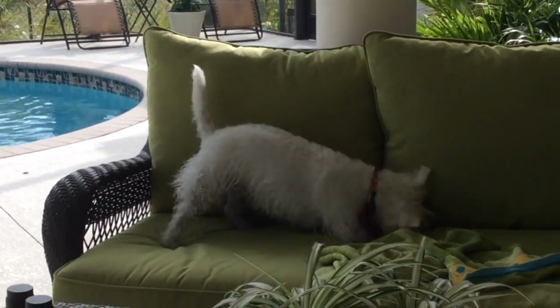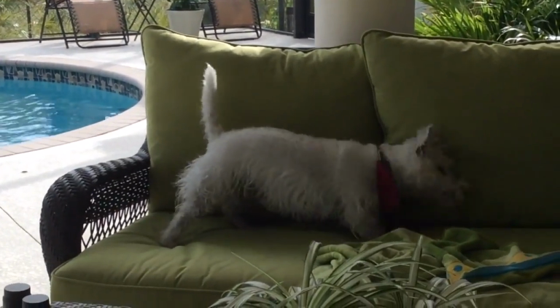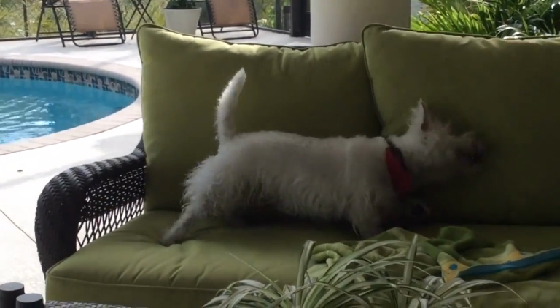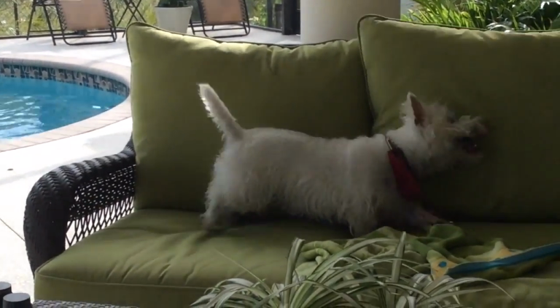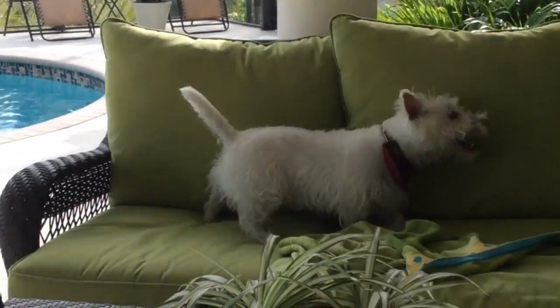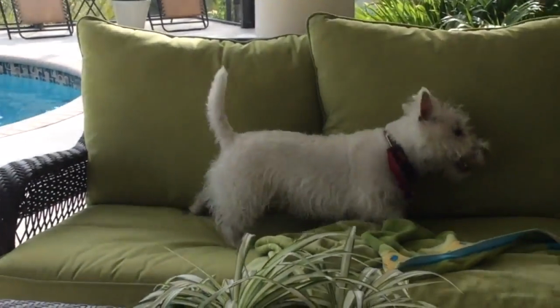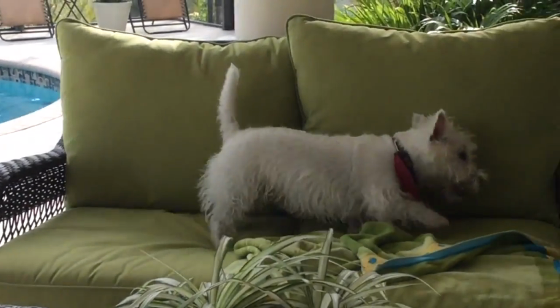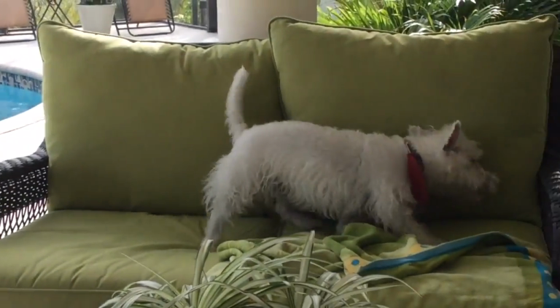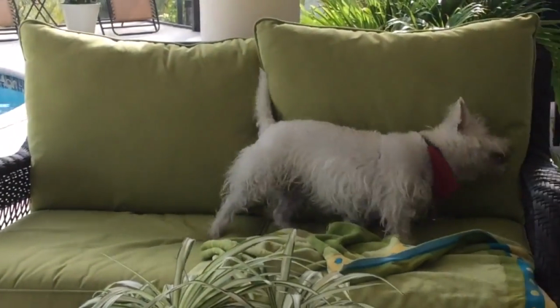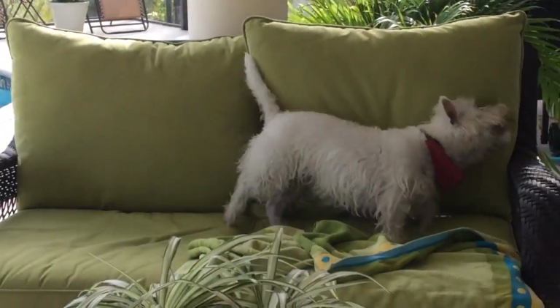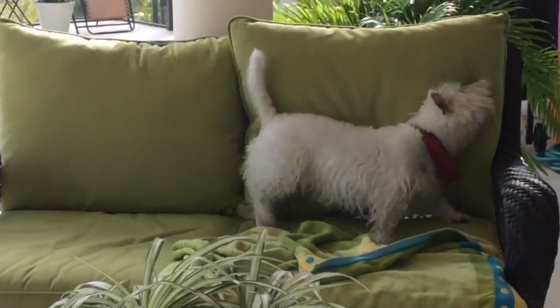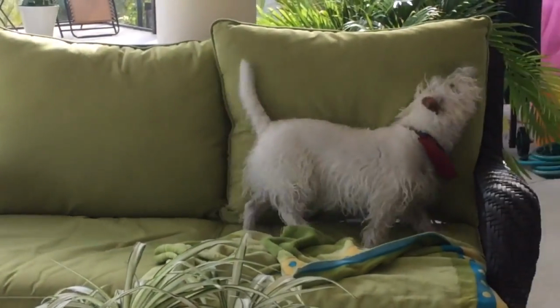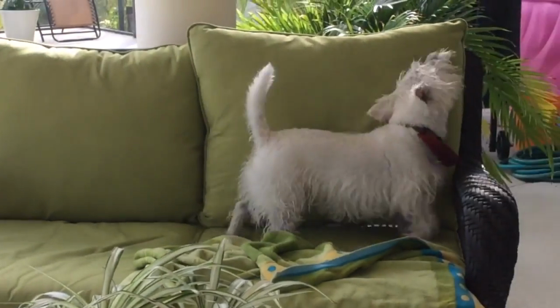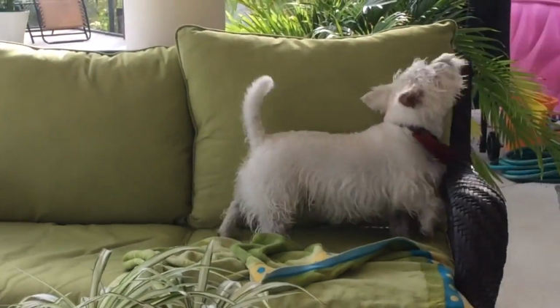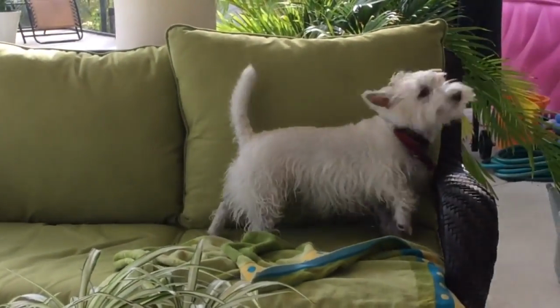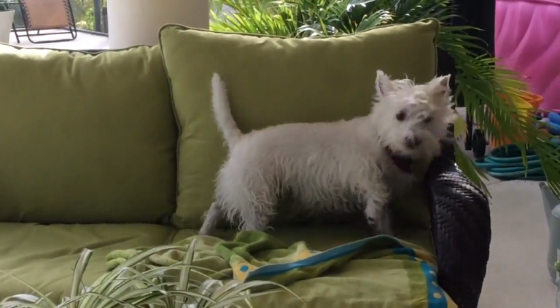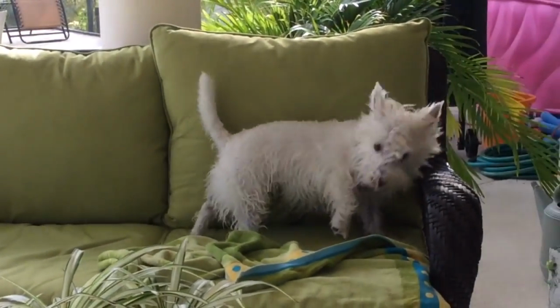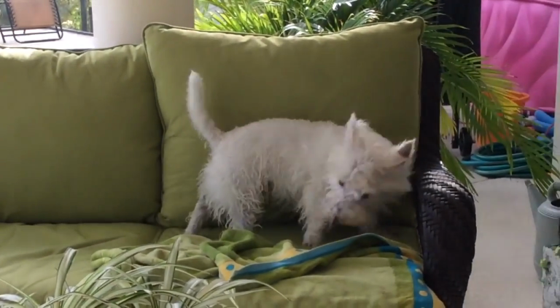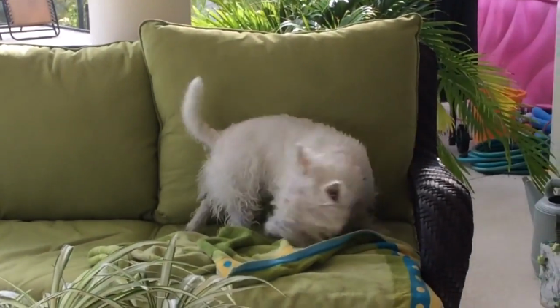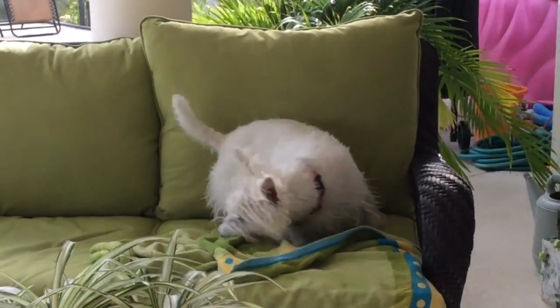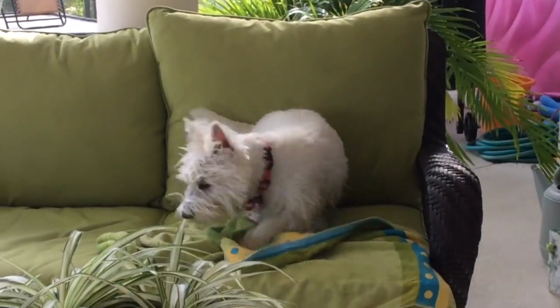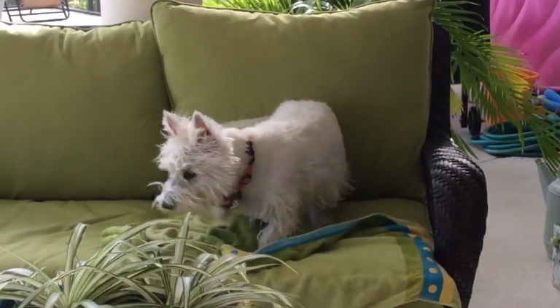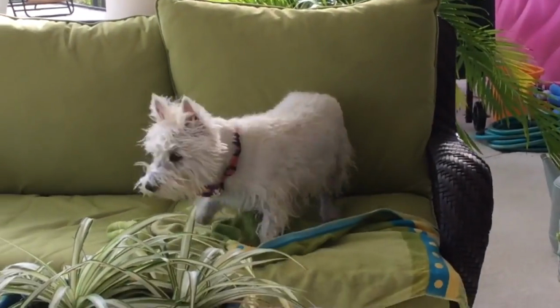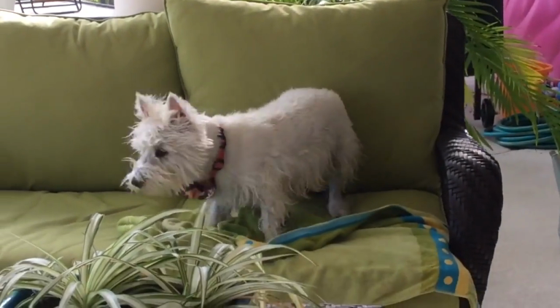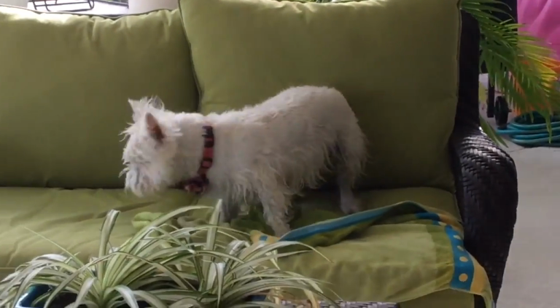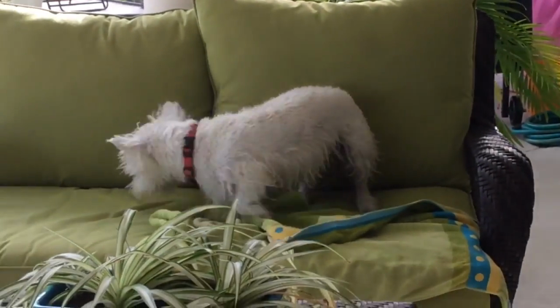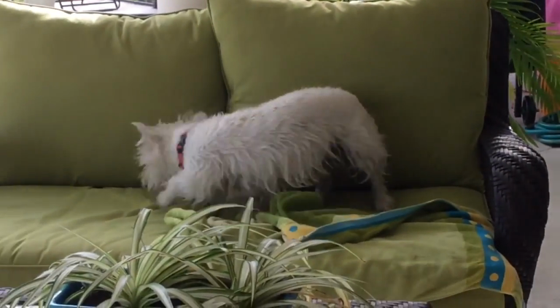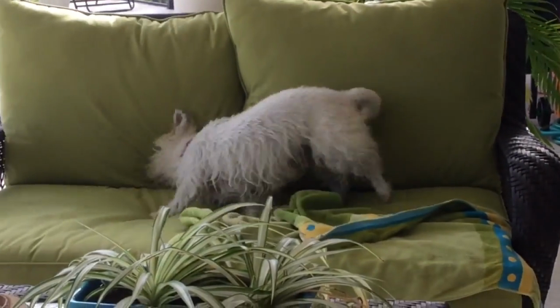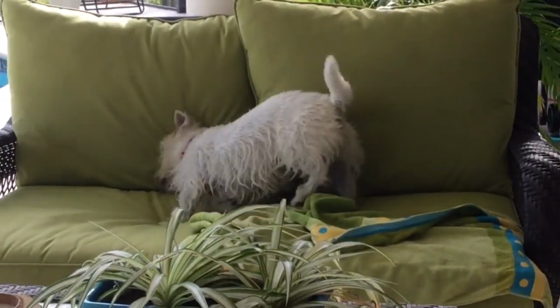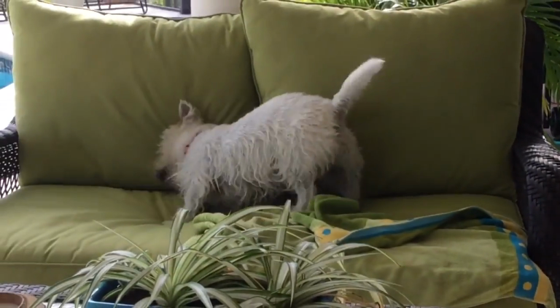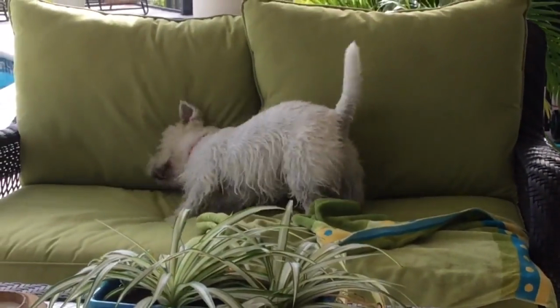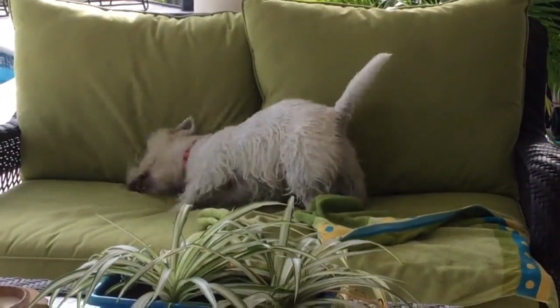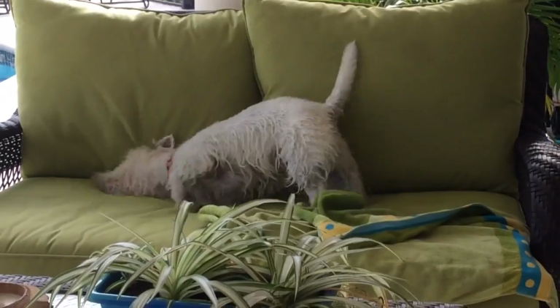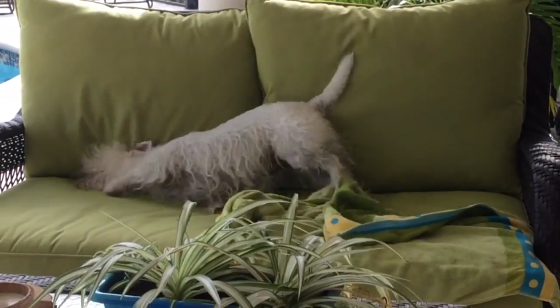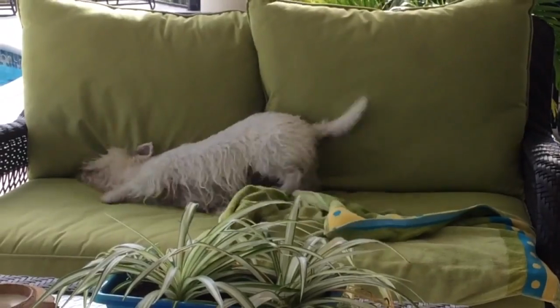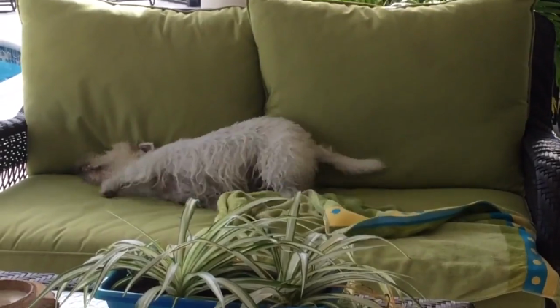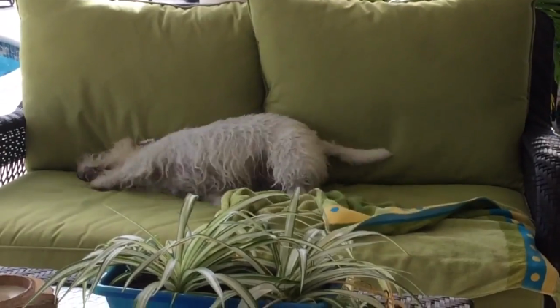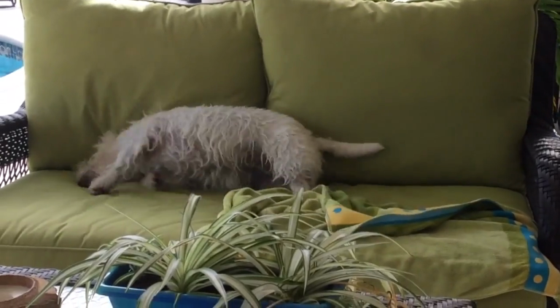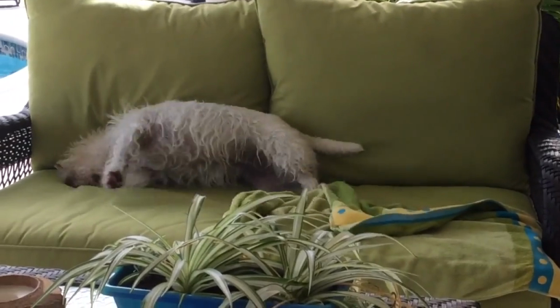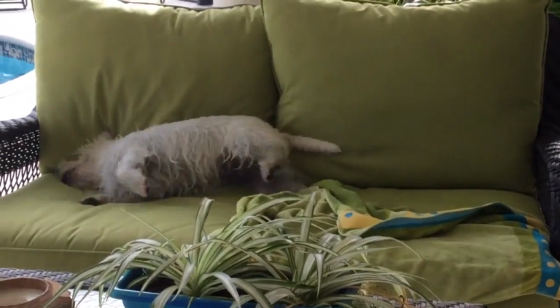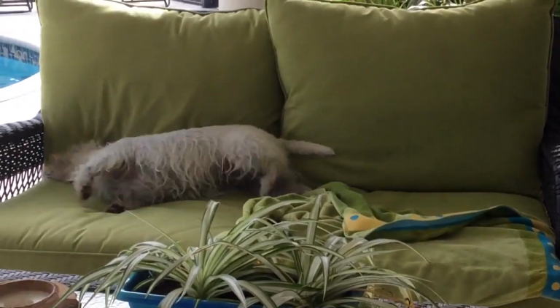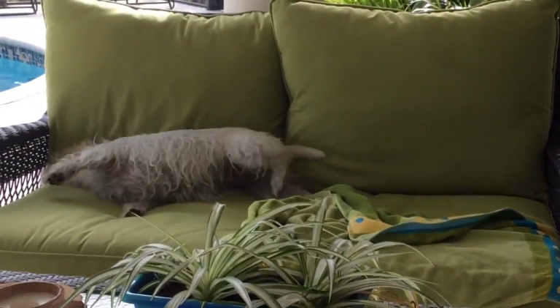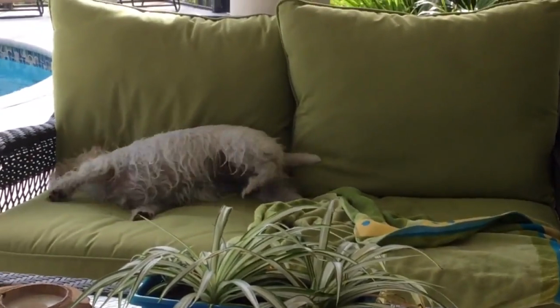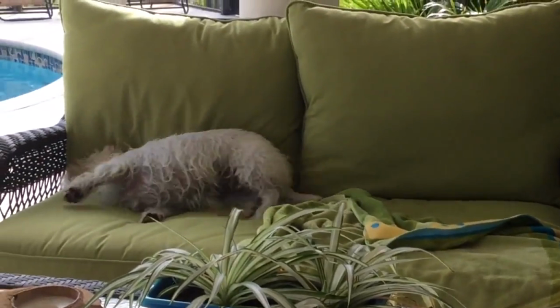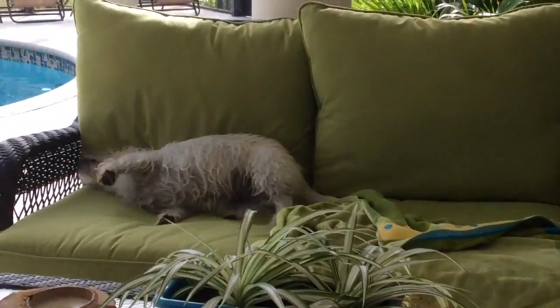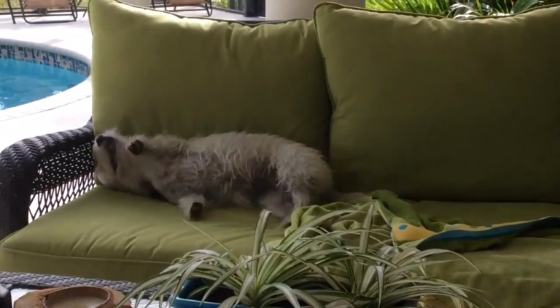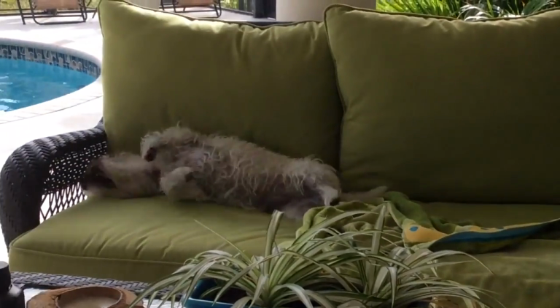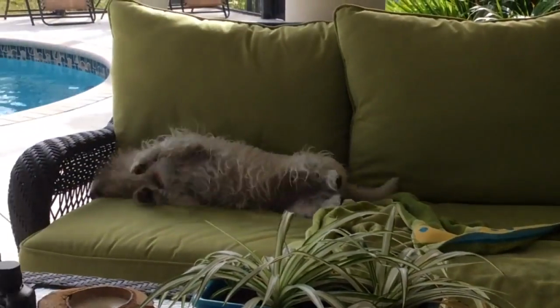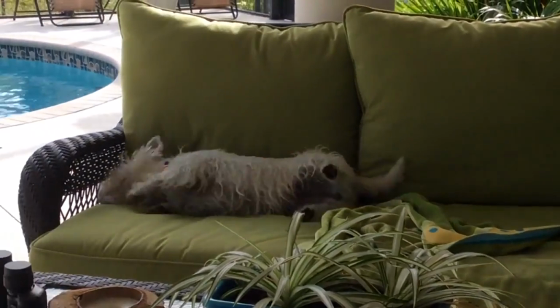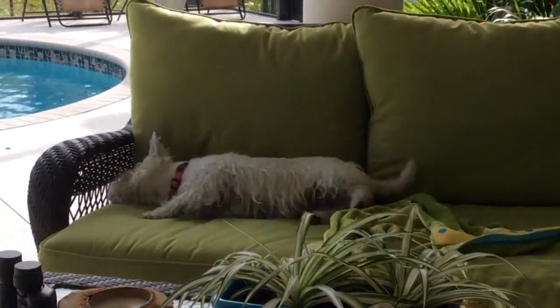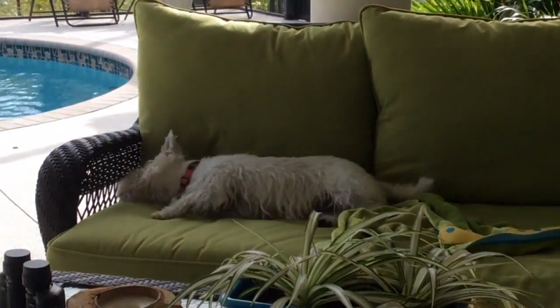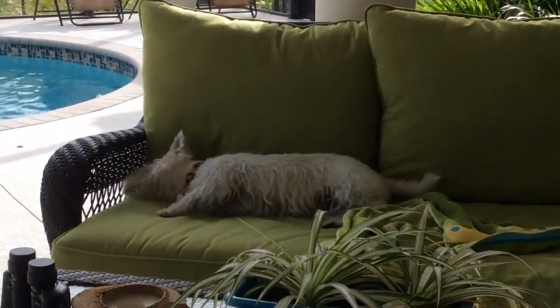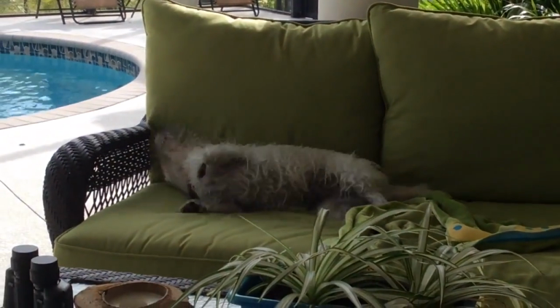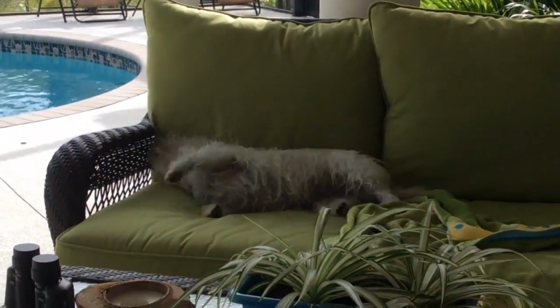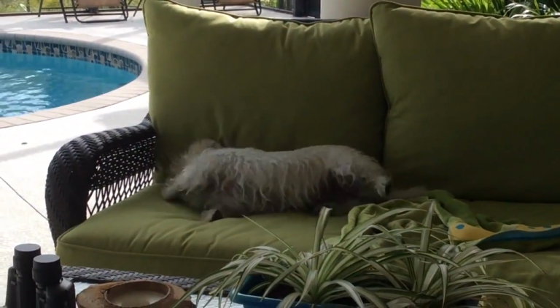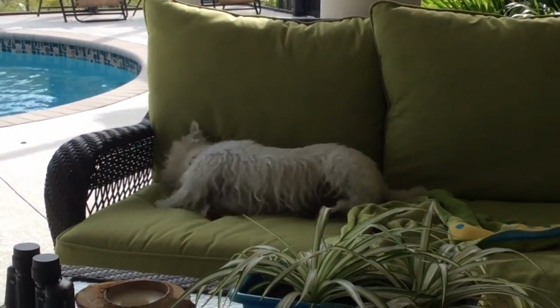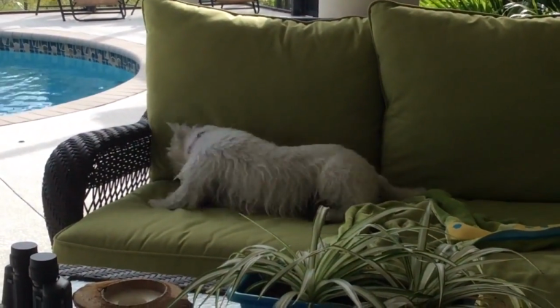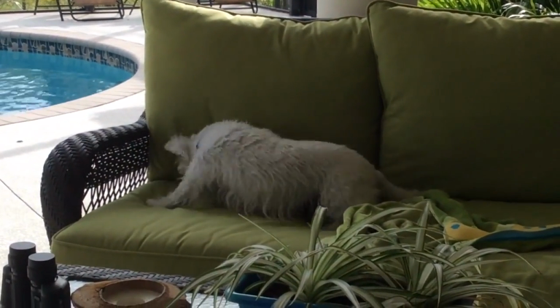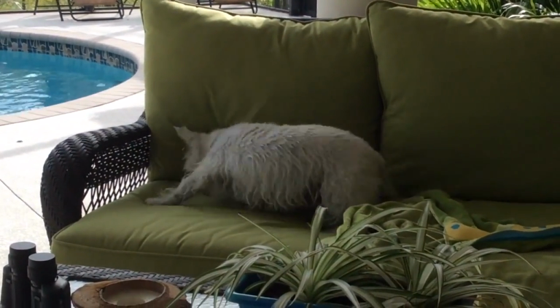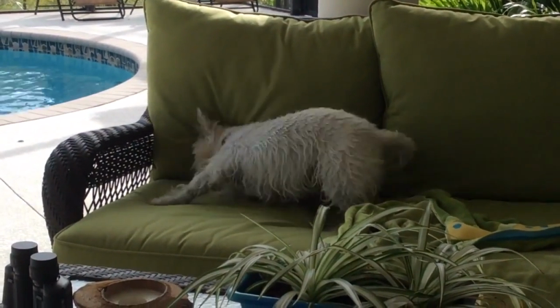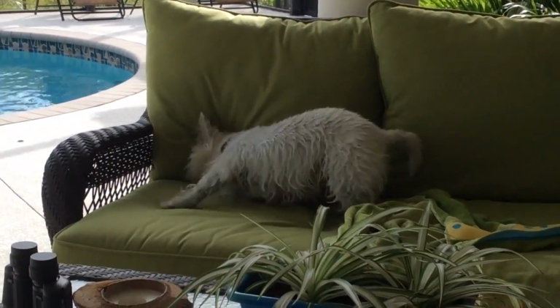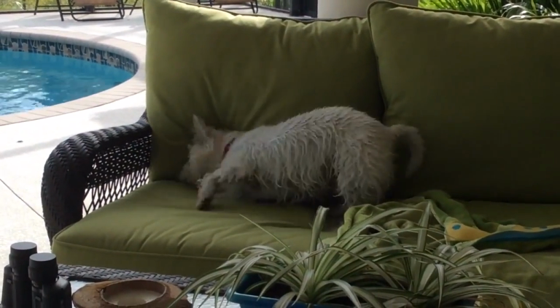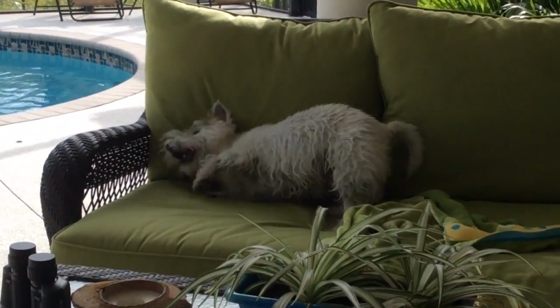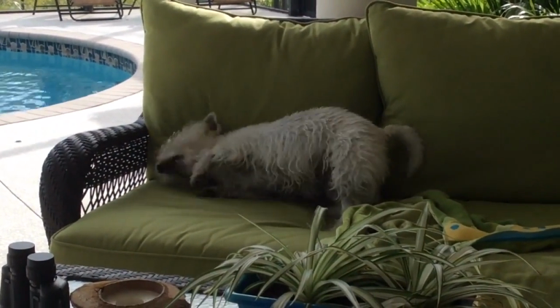I think the biggest thing for me is getting rid of that vinyl. And this new floor is a great system.